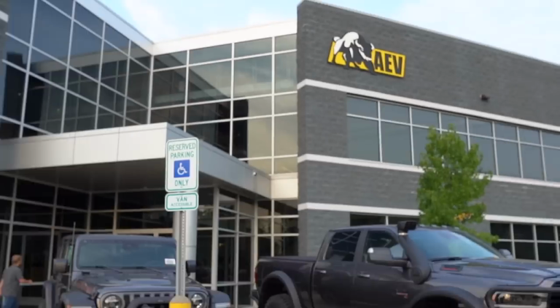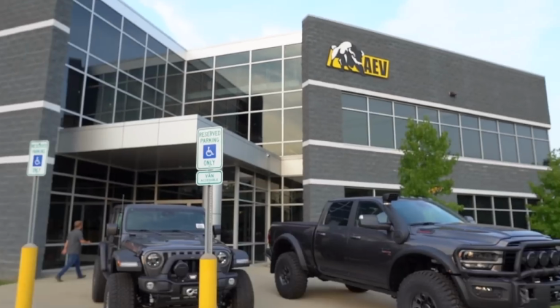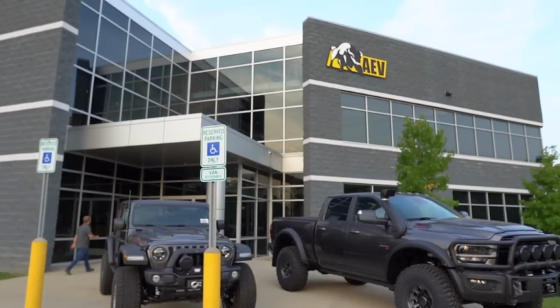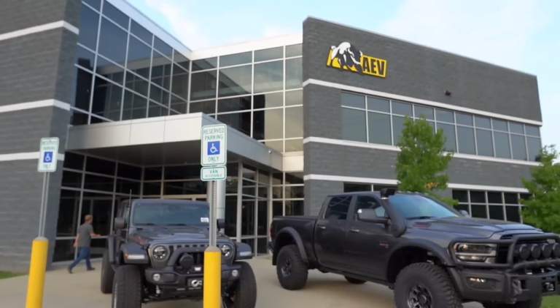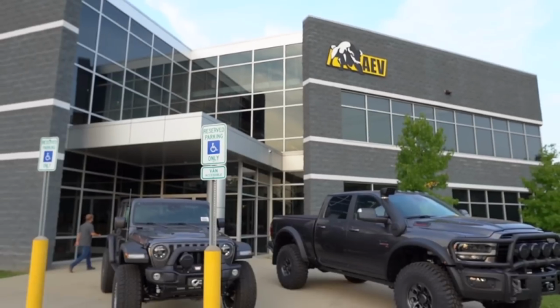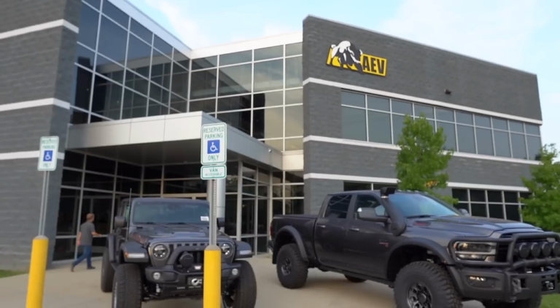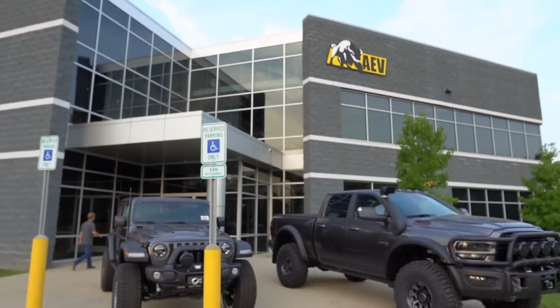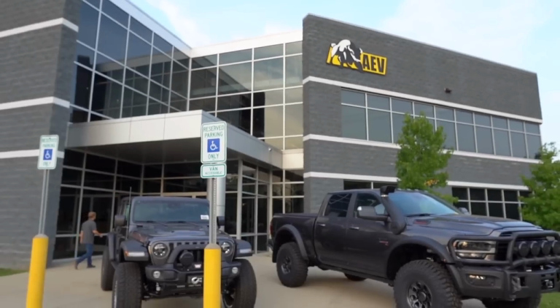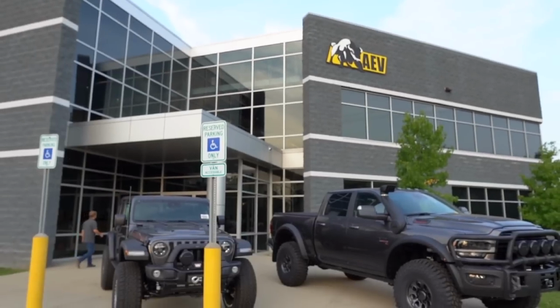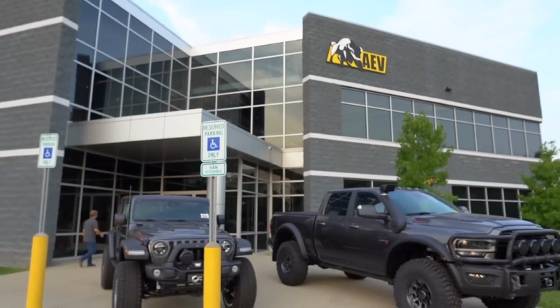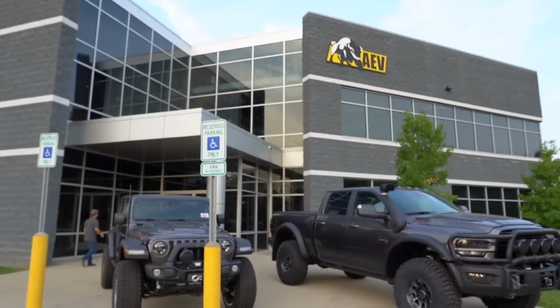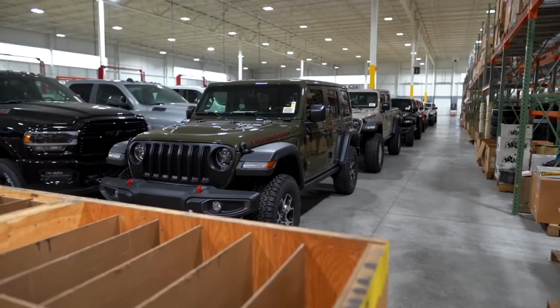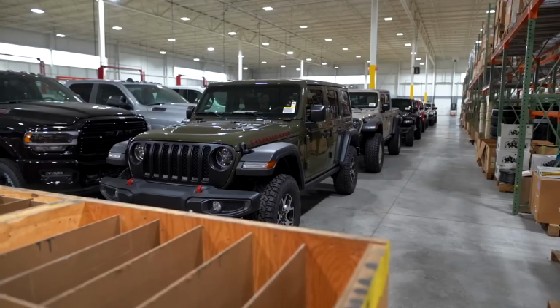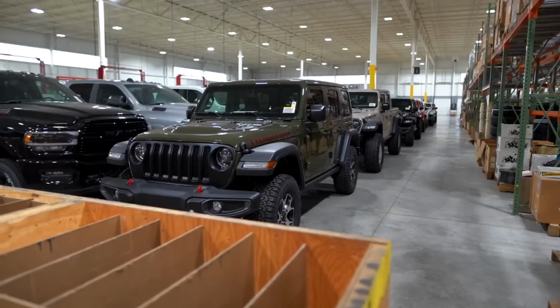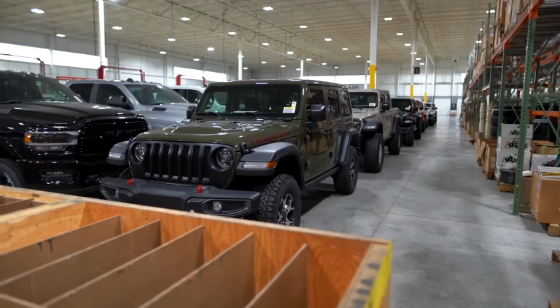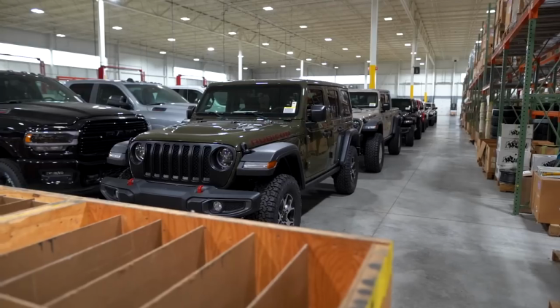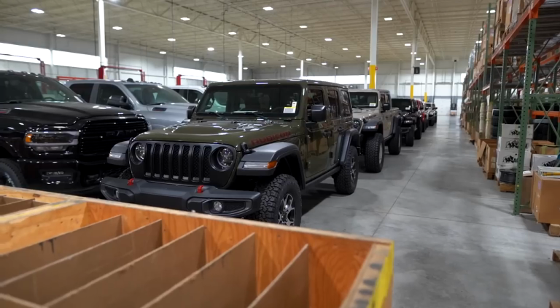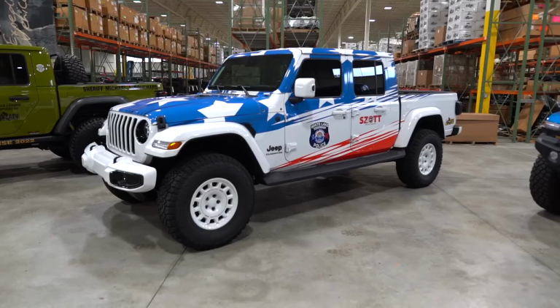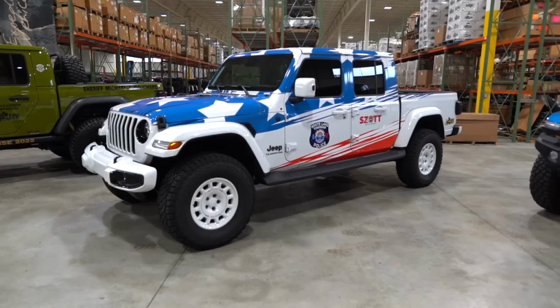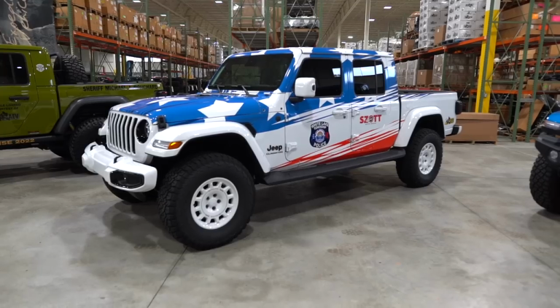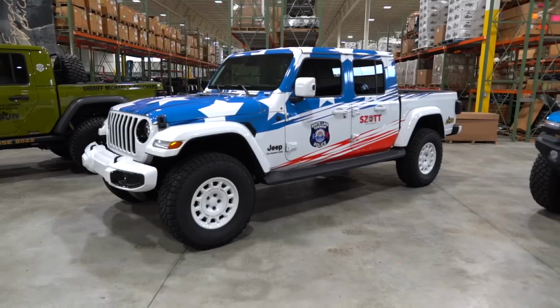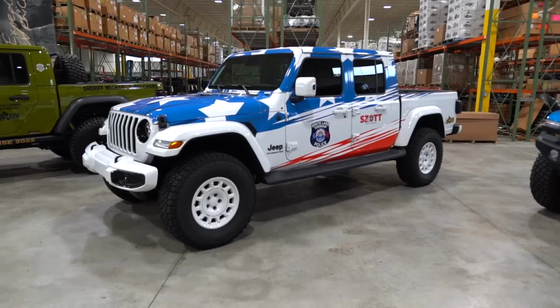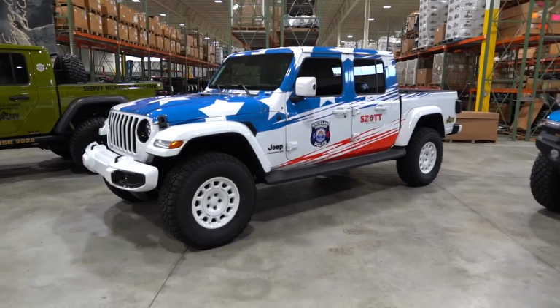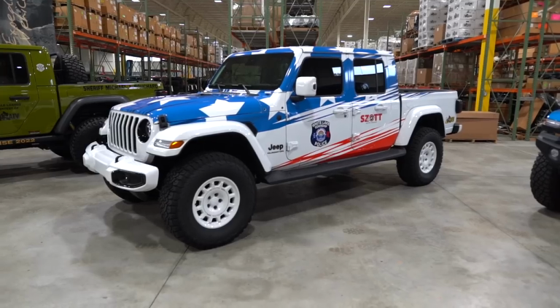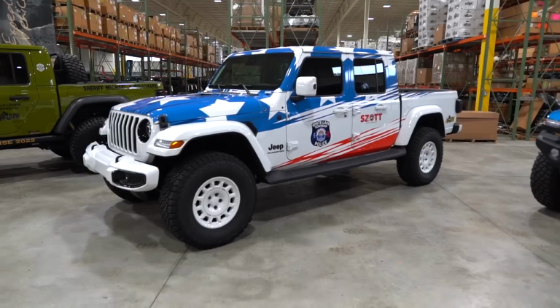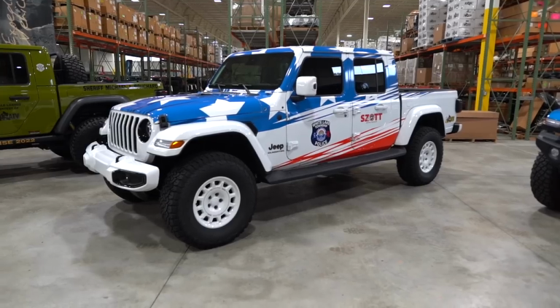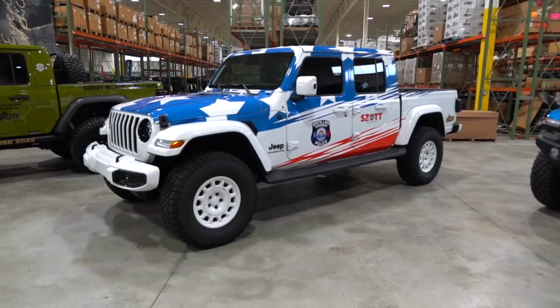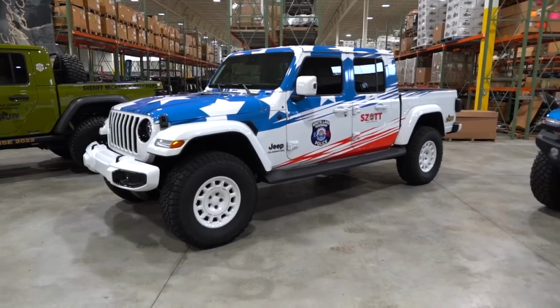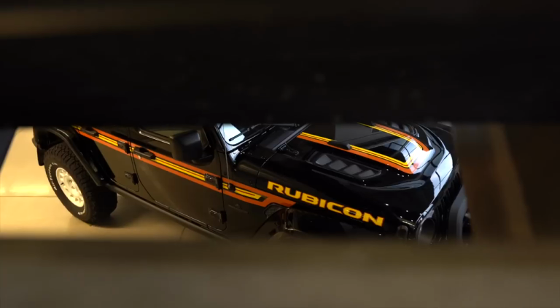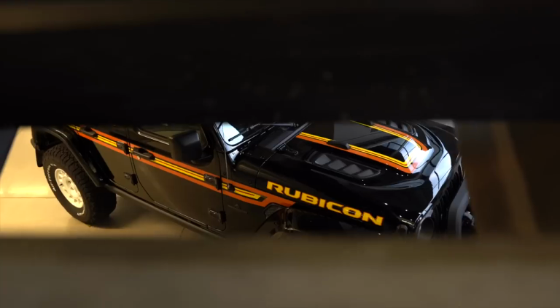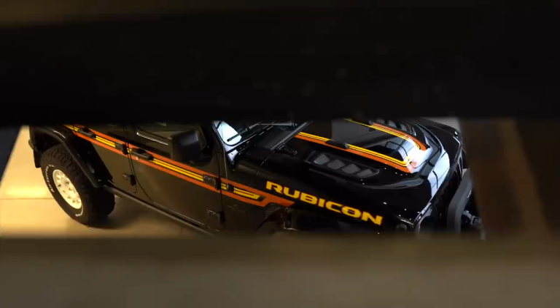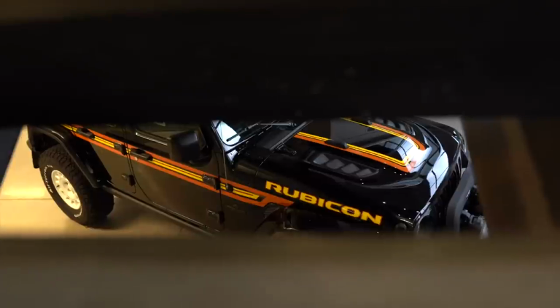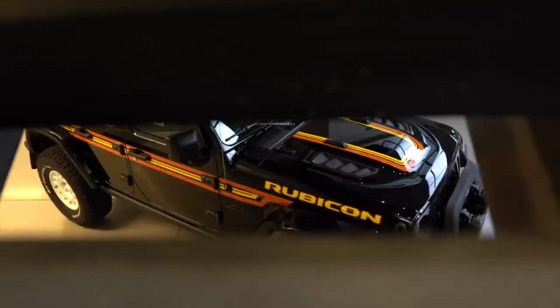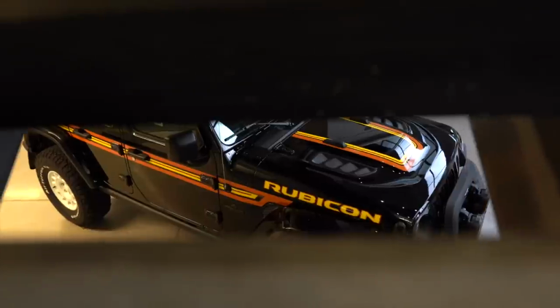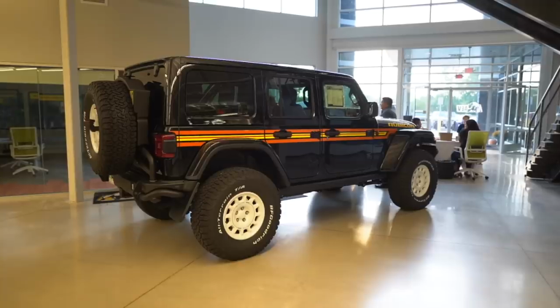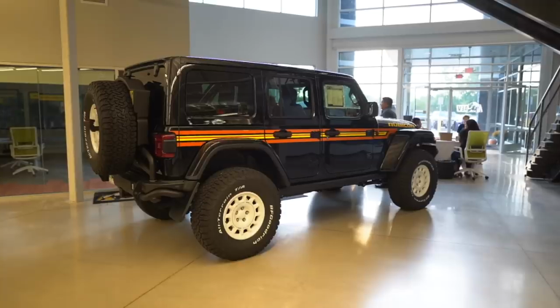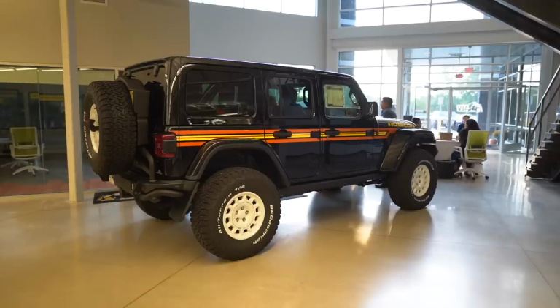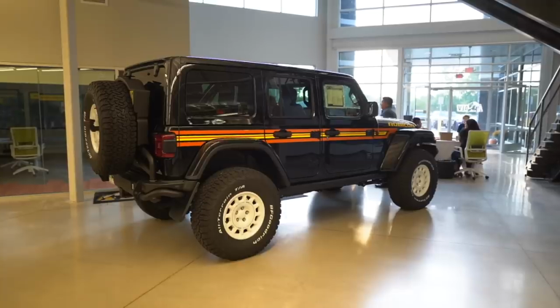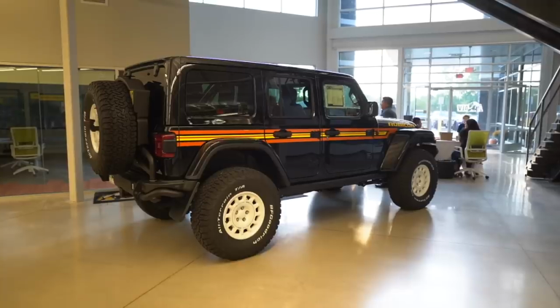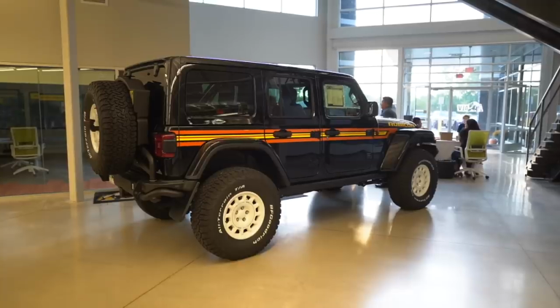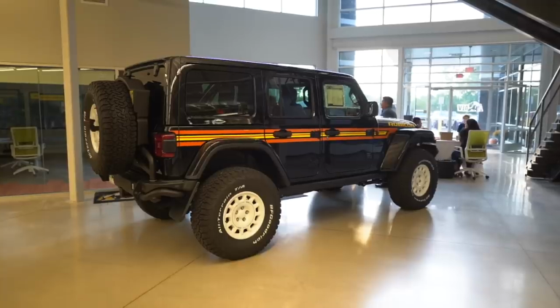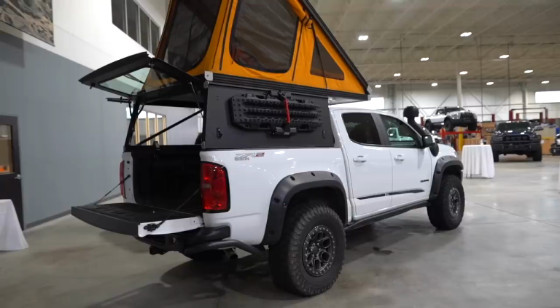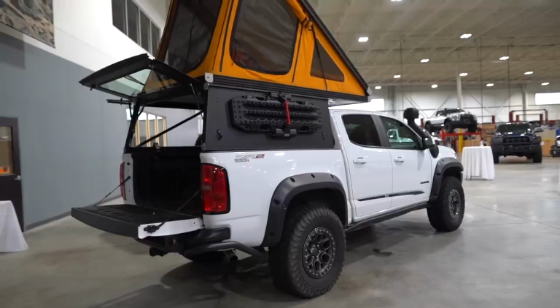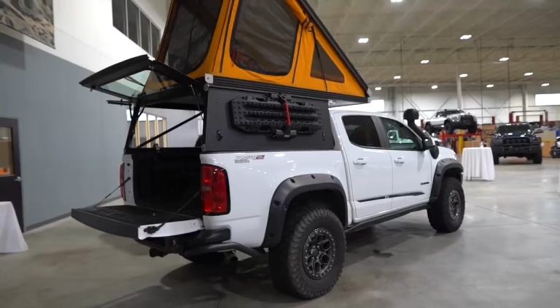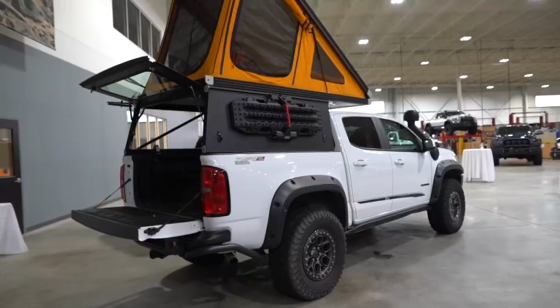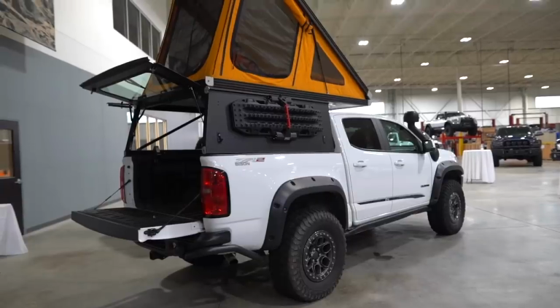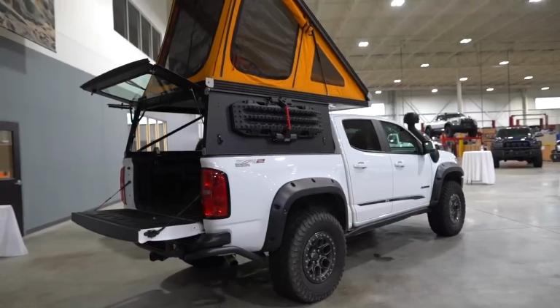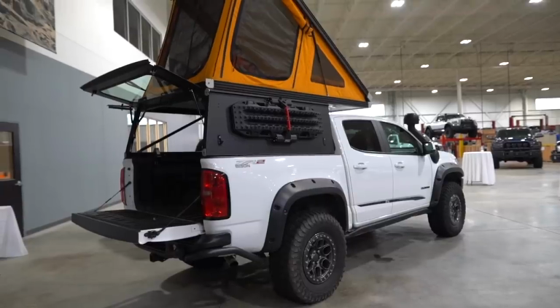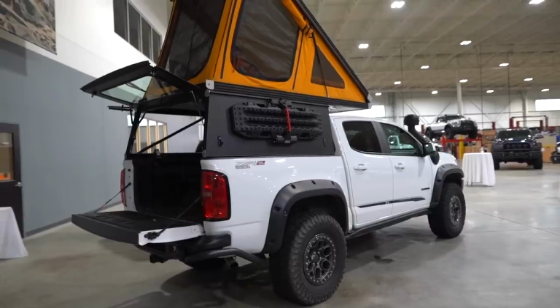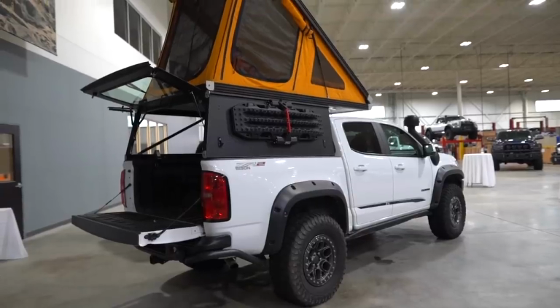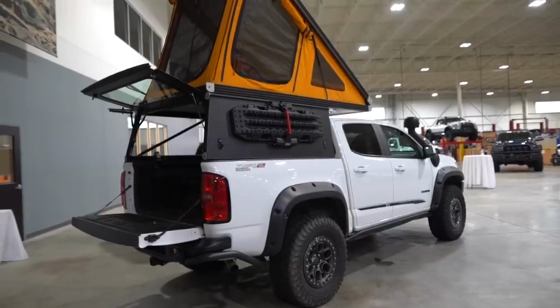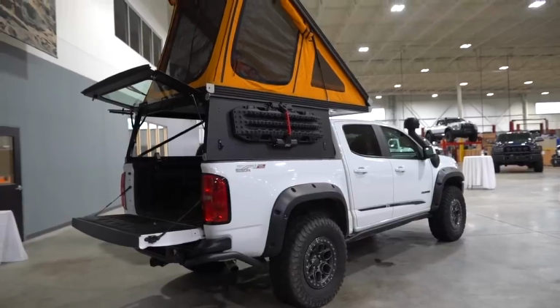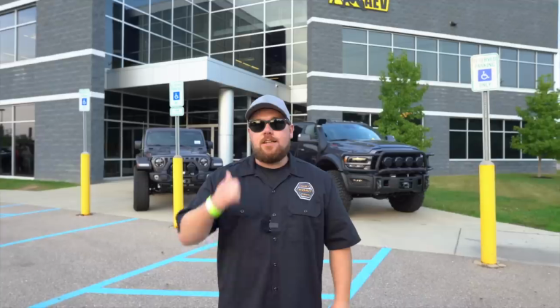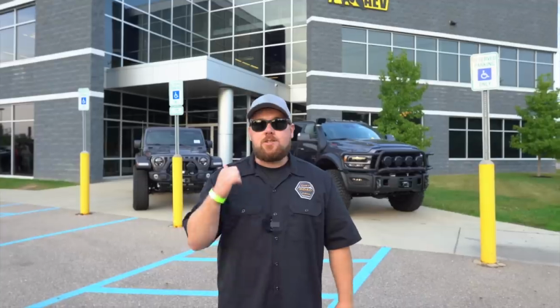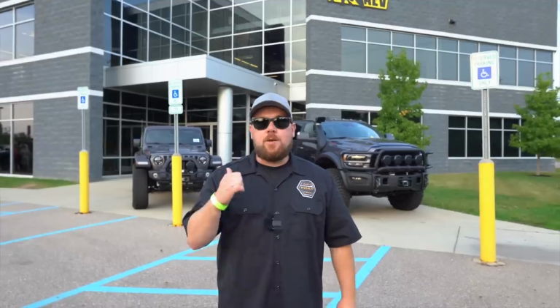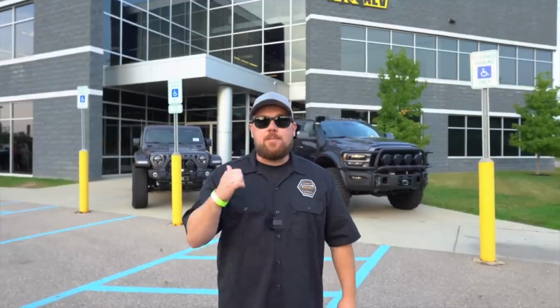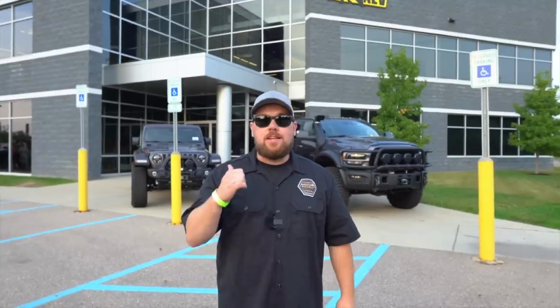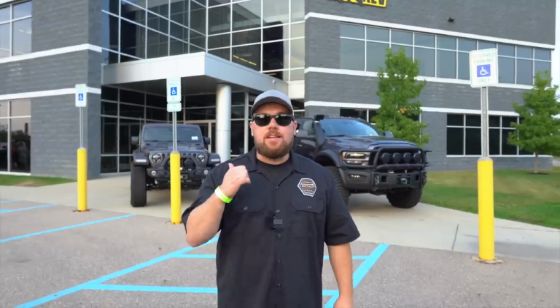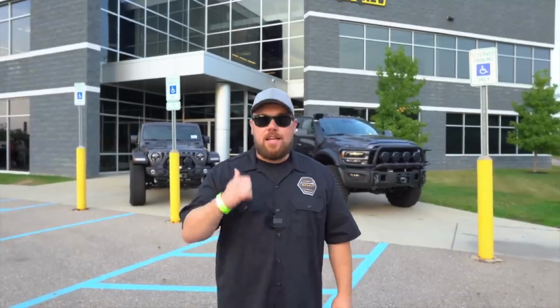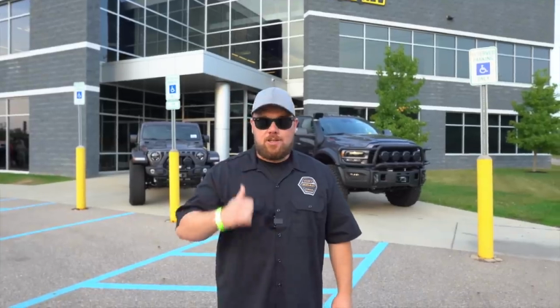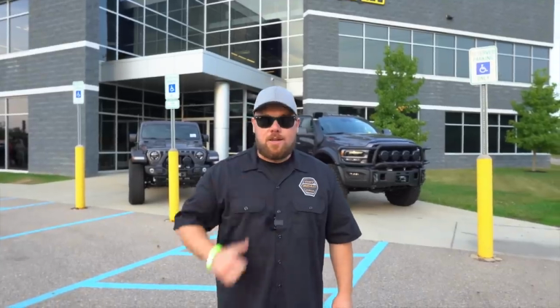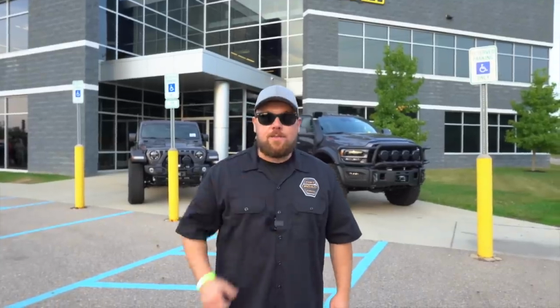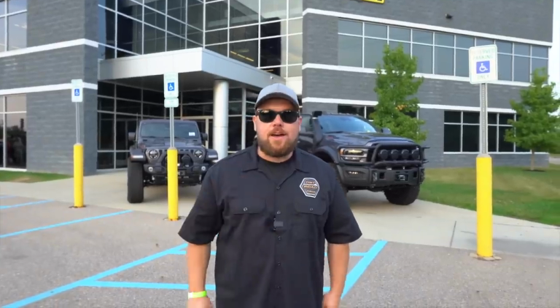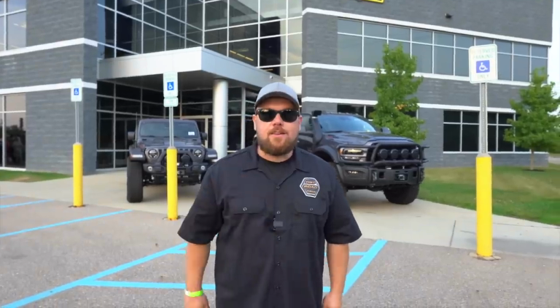Today we're at AEV's production headquarters. We are checking out some of the coolest vehicles they have to offer. It is an open house — let's jump in and check them out.